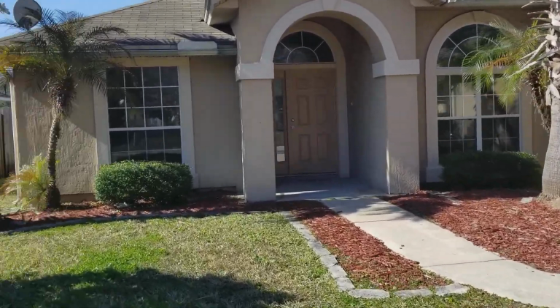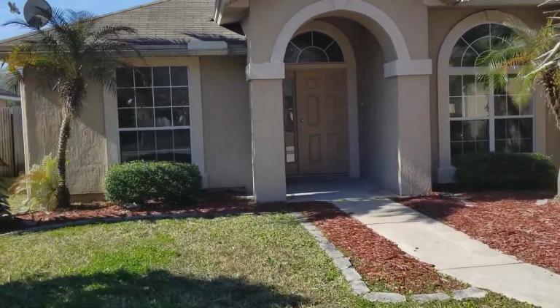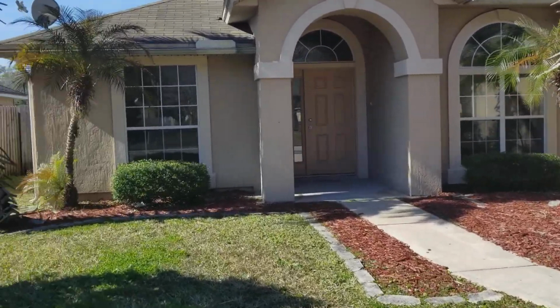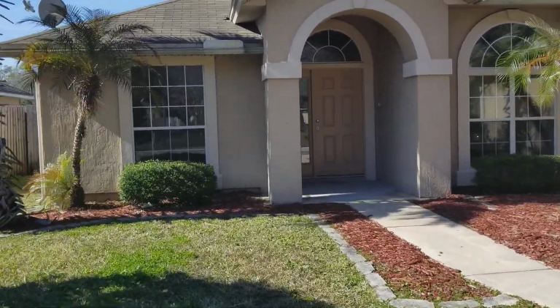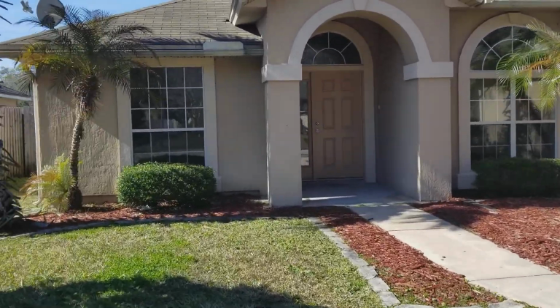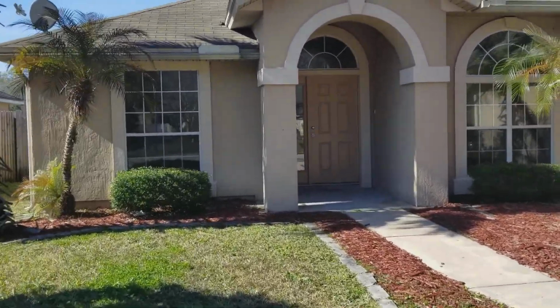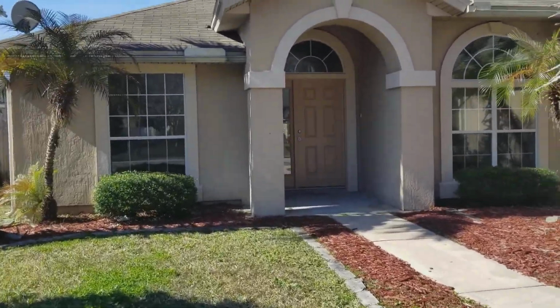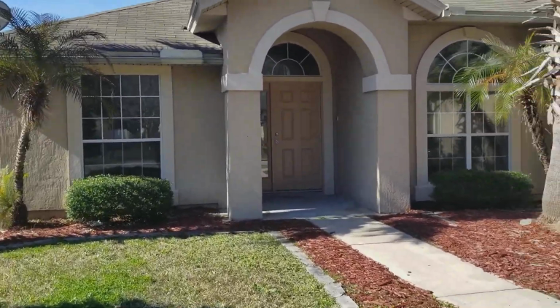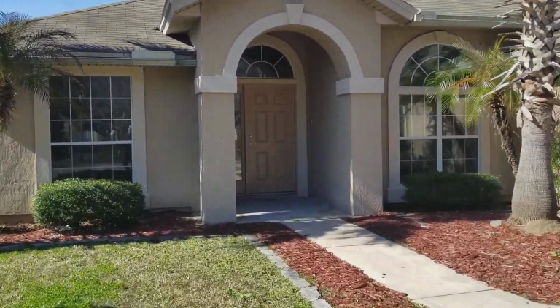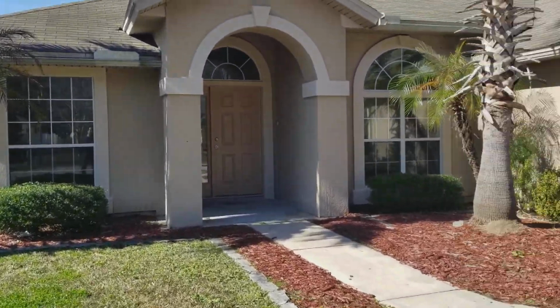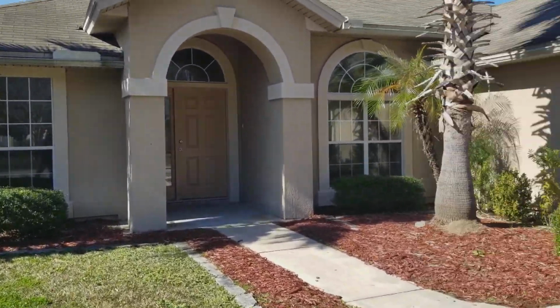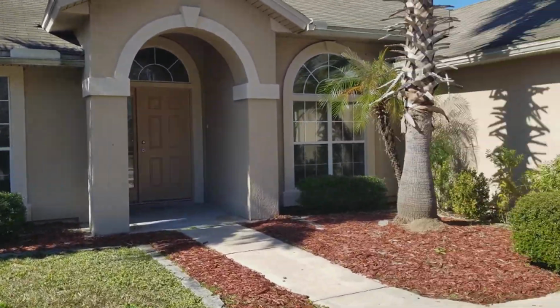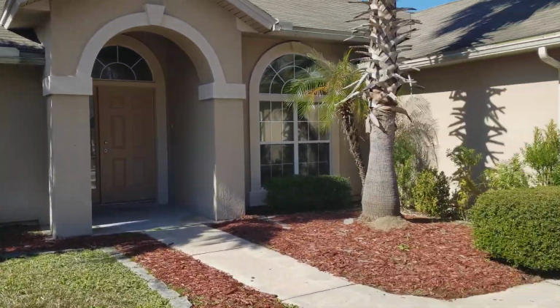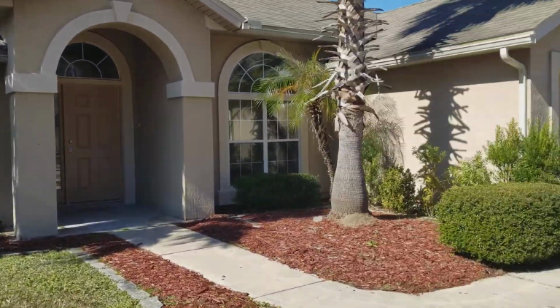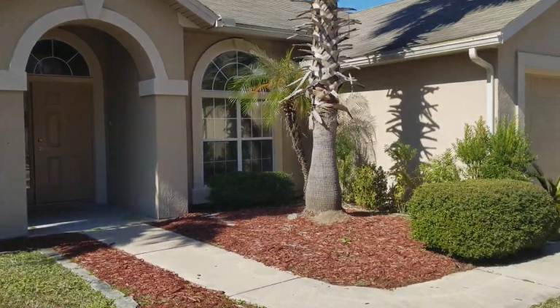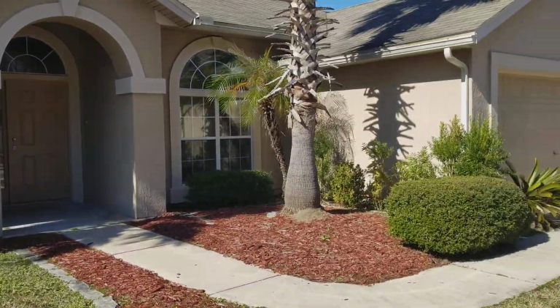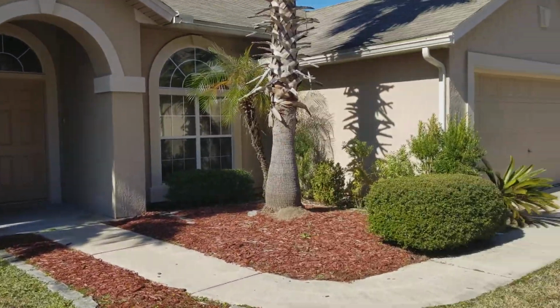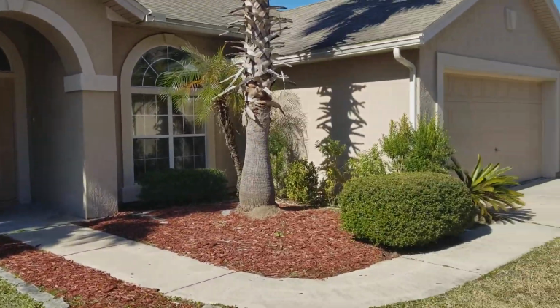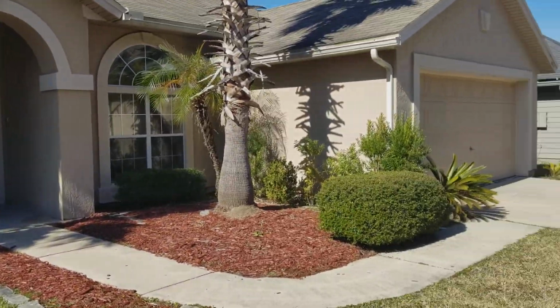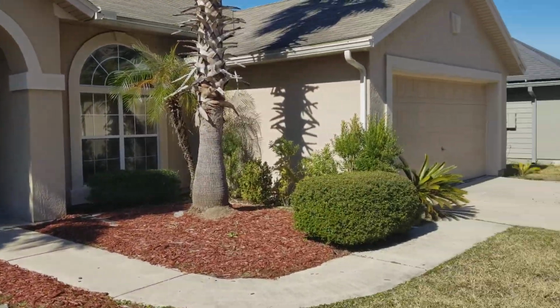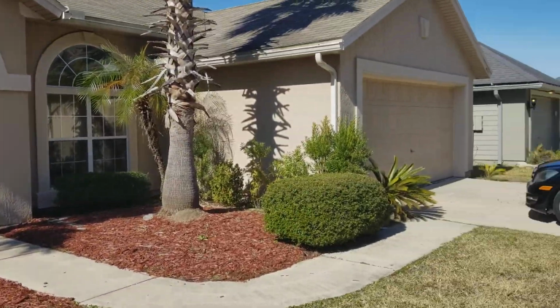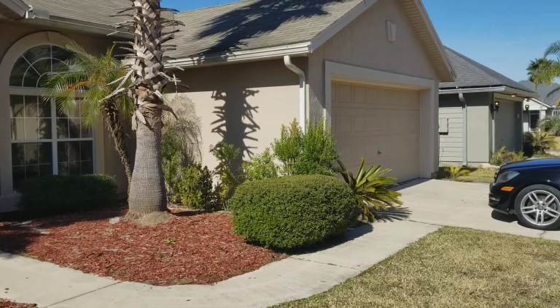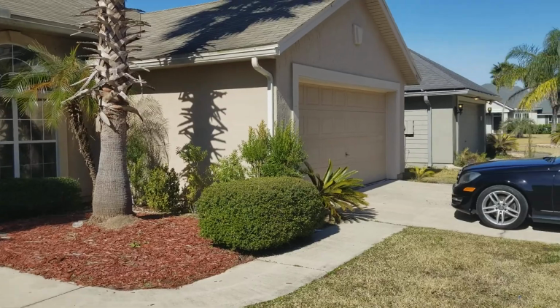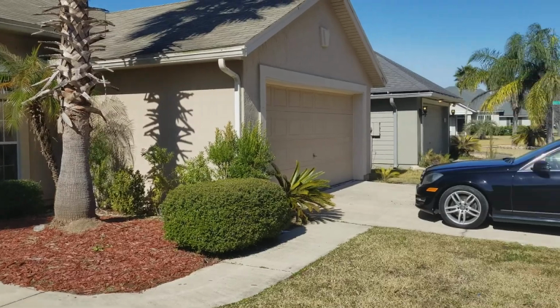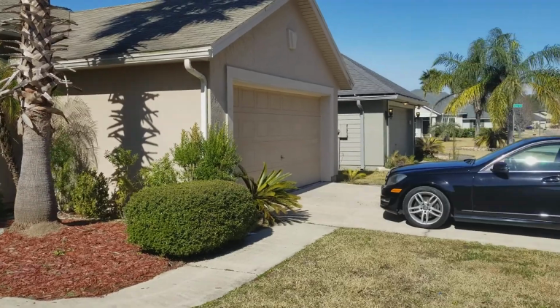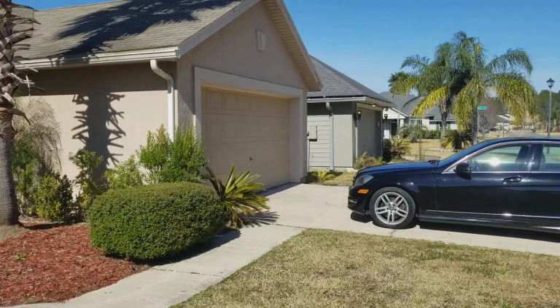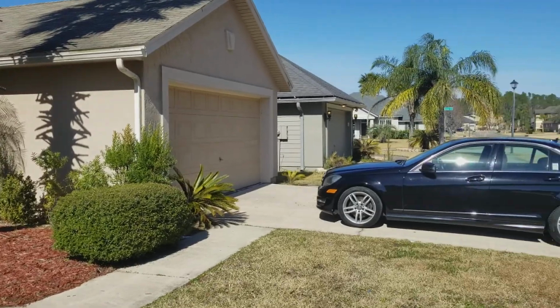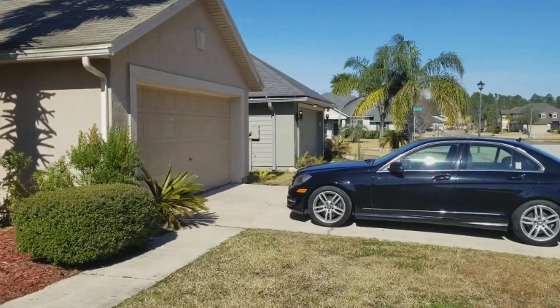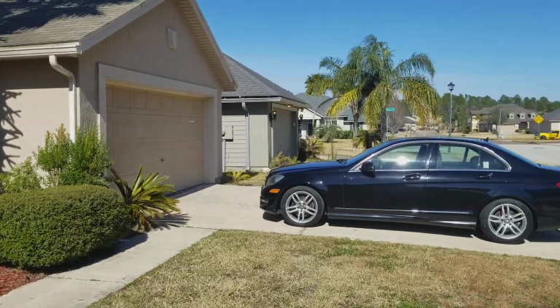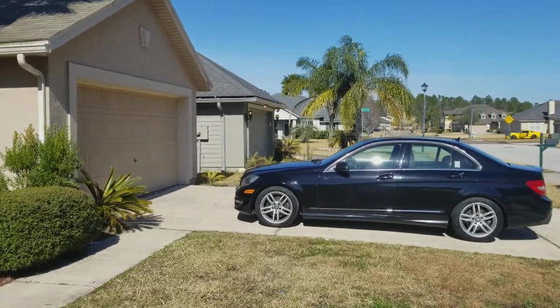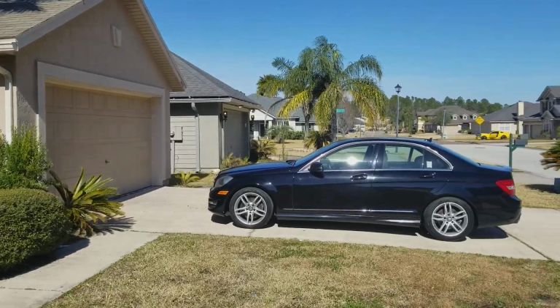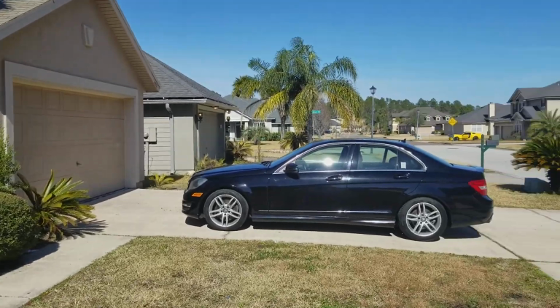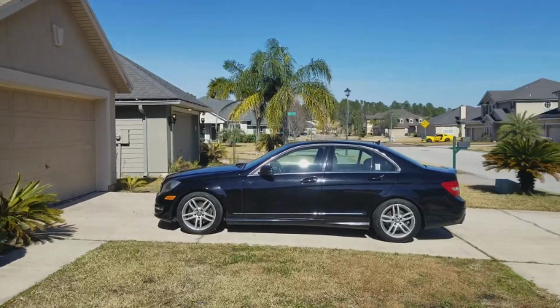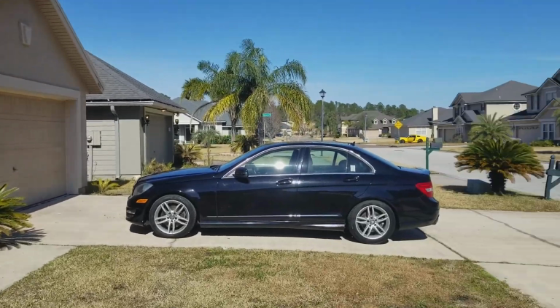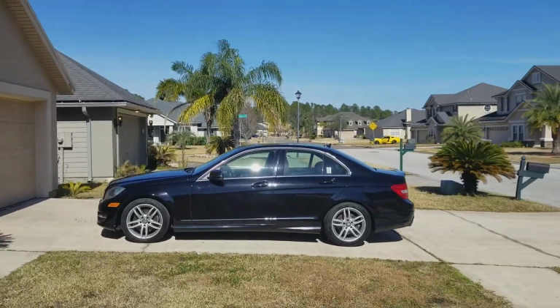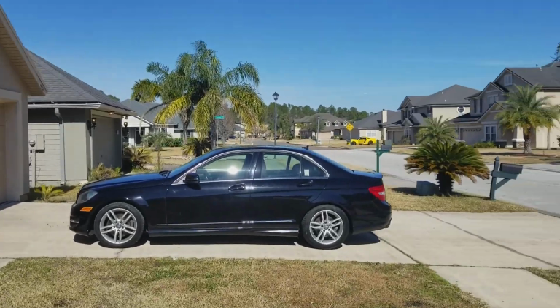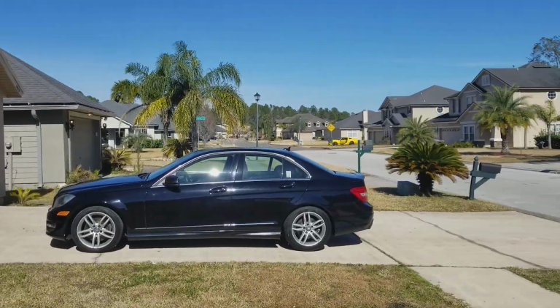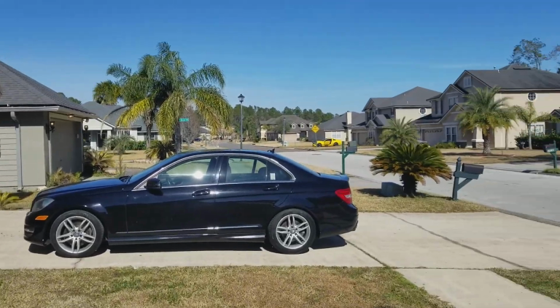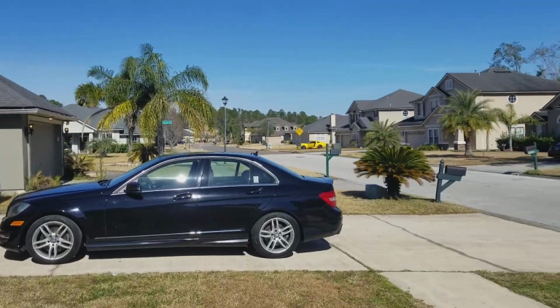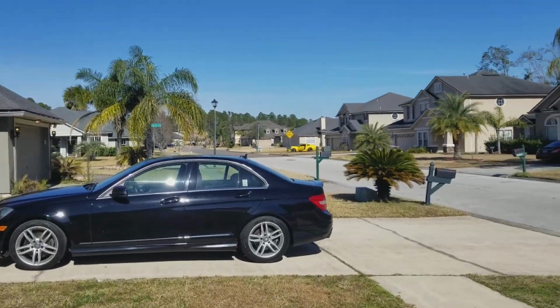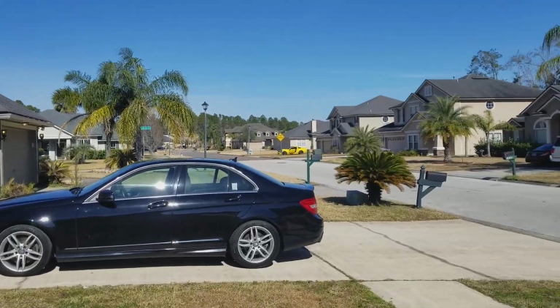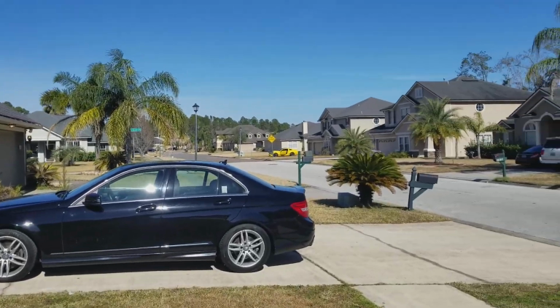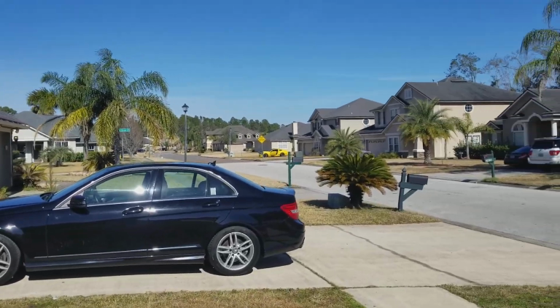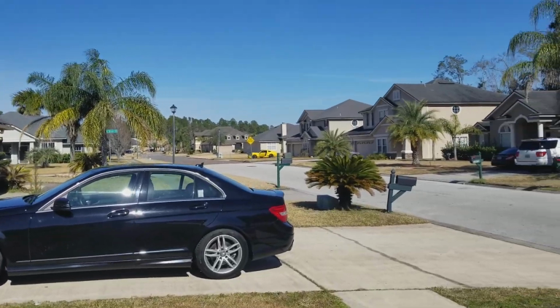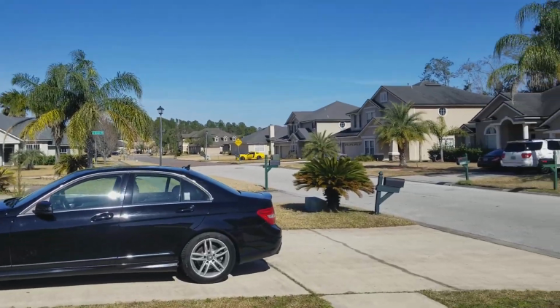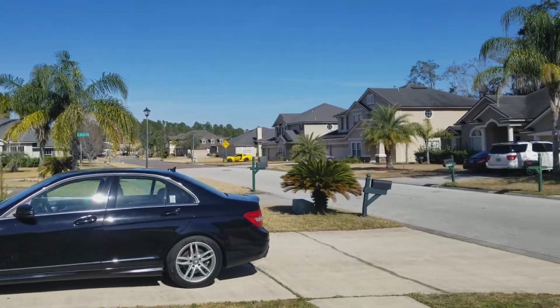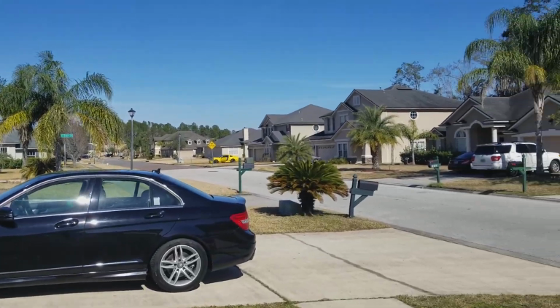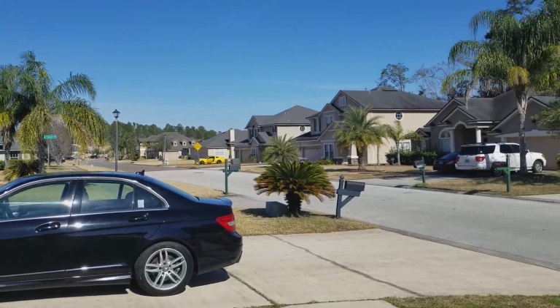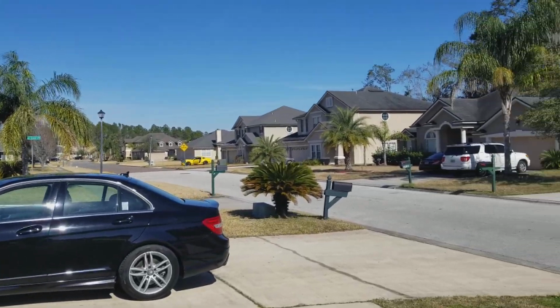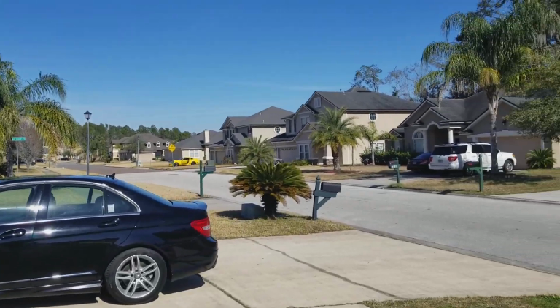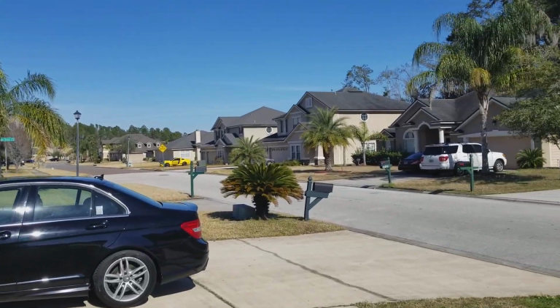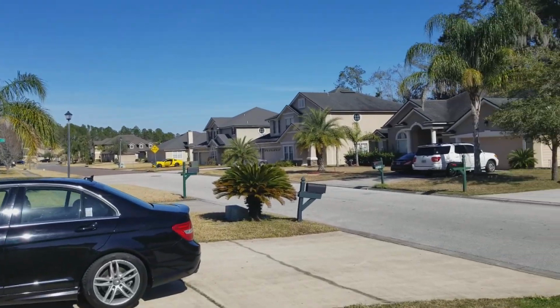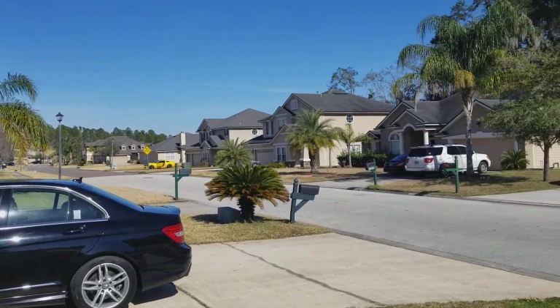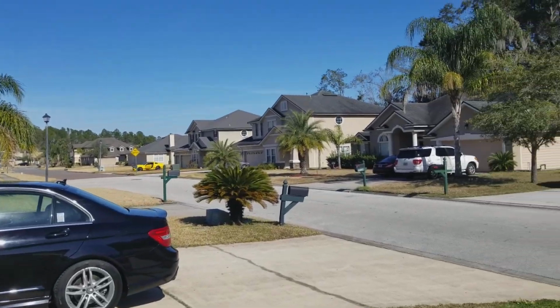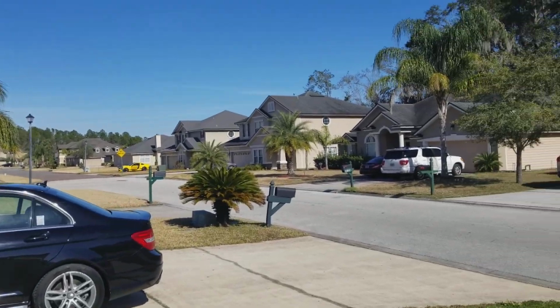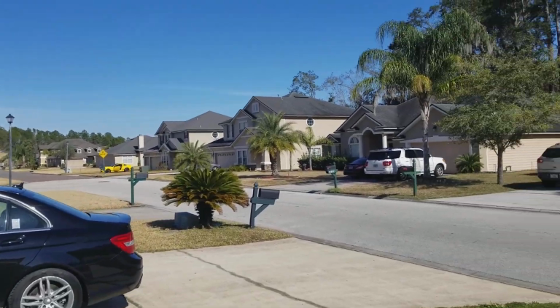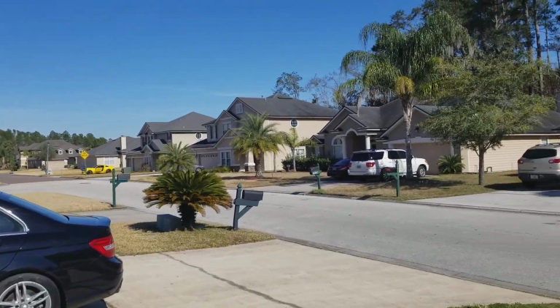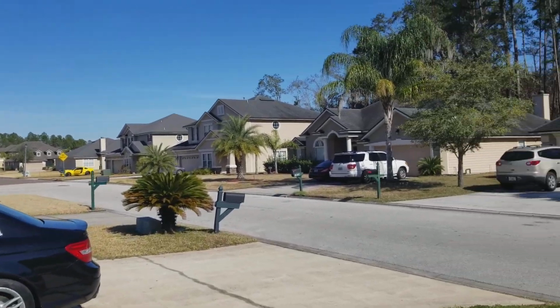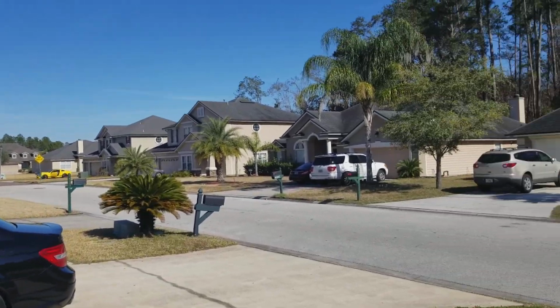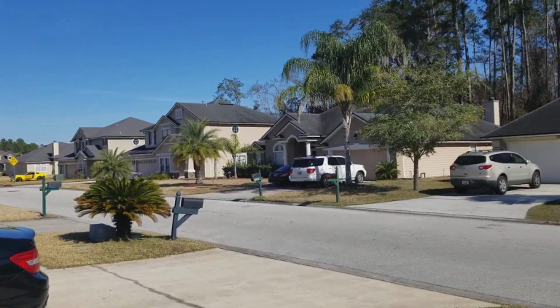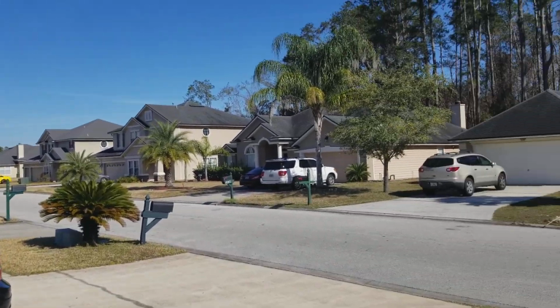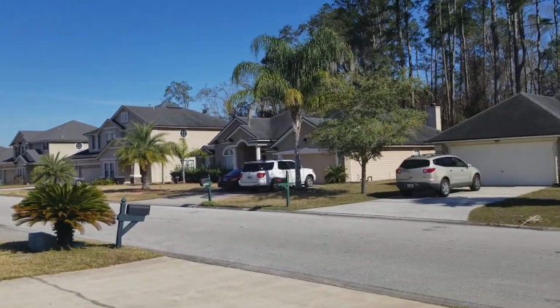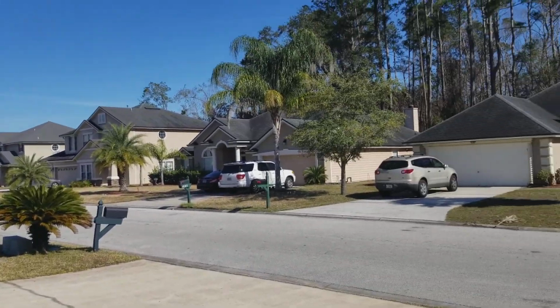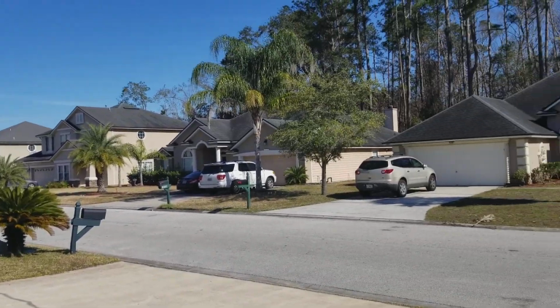There's very nice landscaping in the front, a beautiful neighborhood with great neighbors.